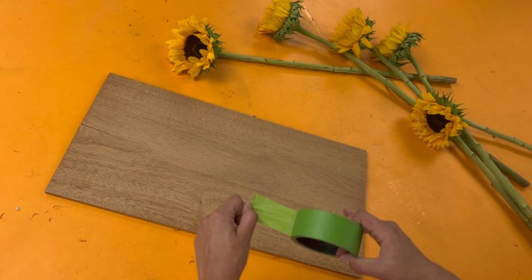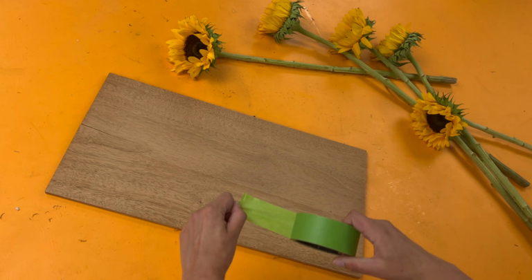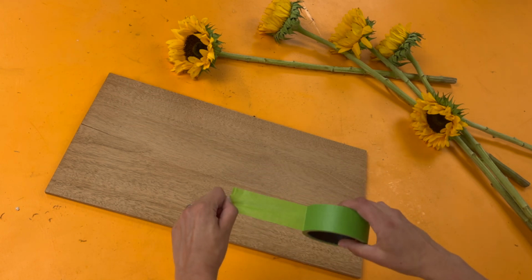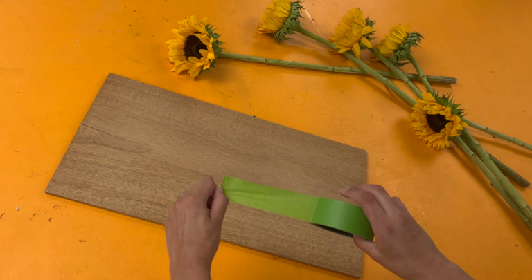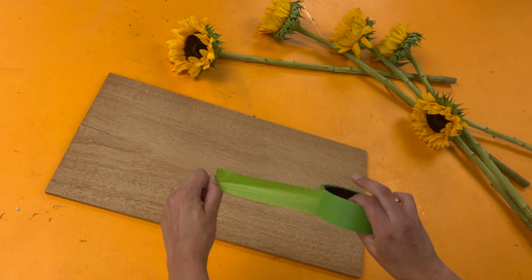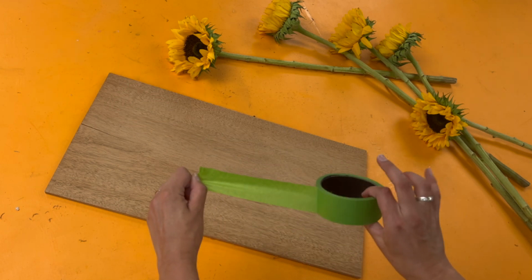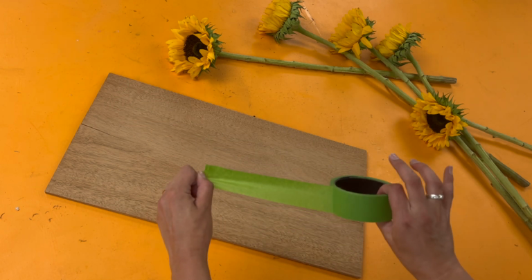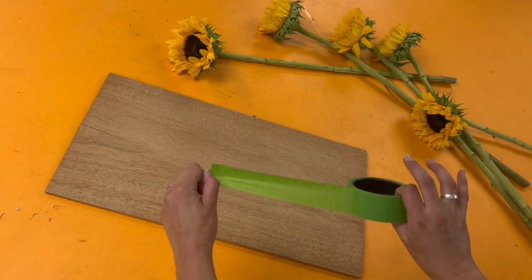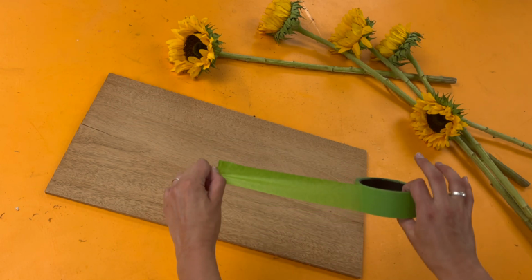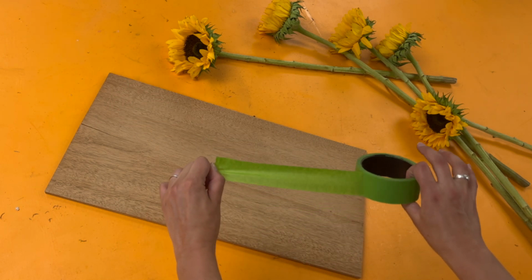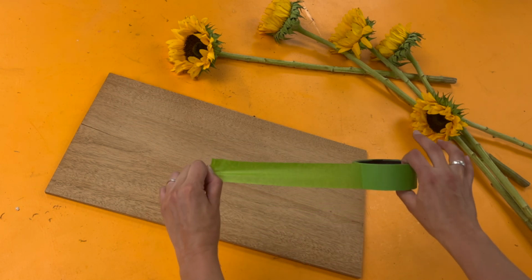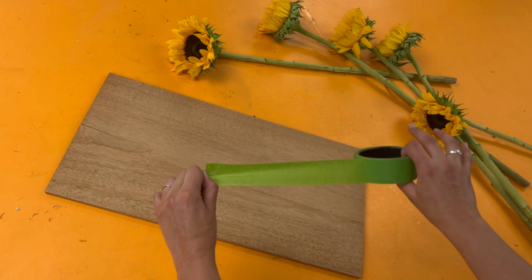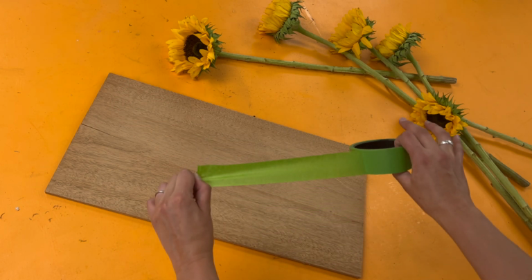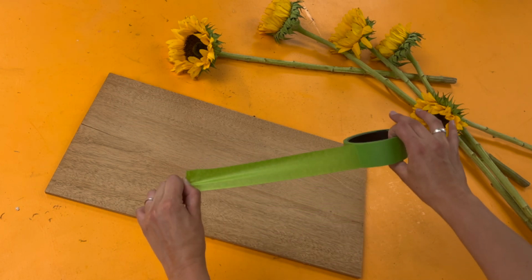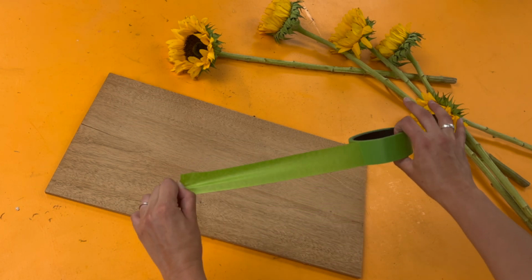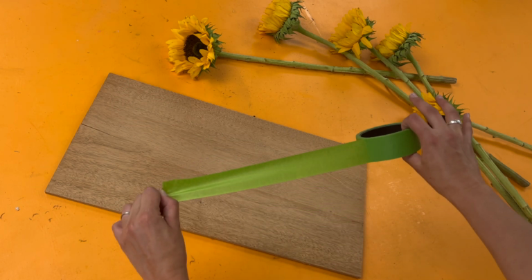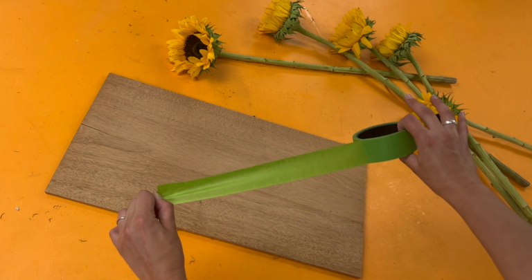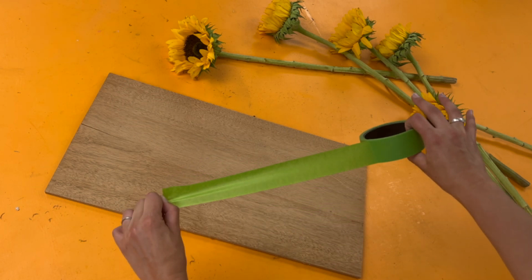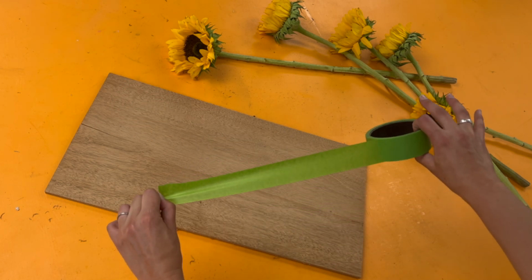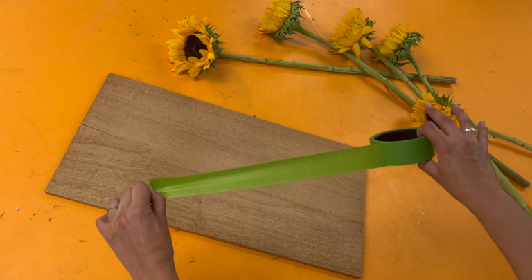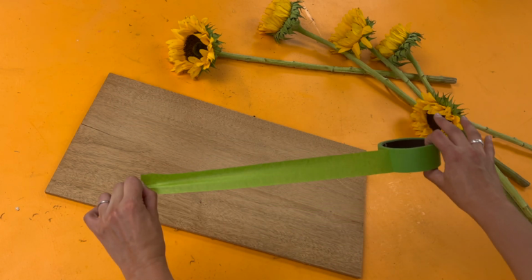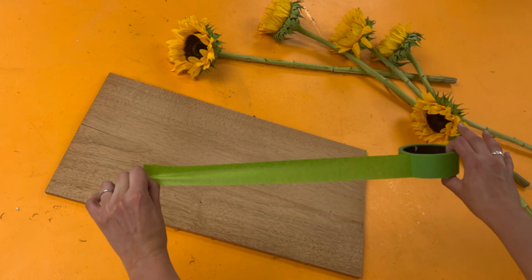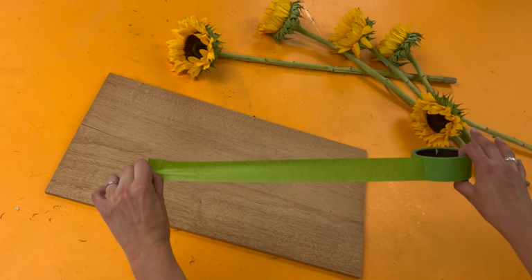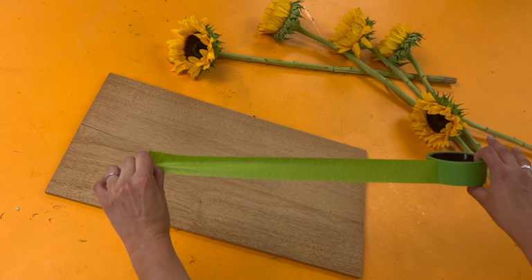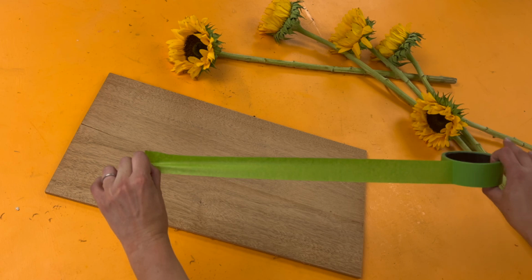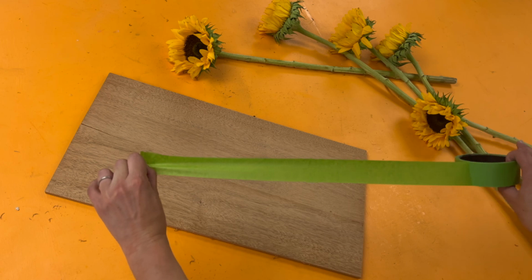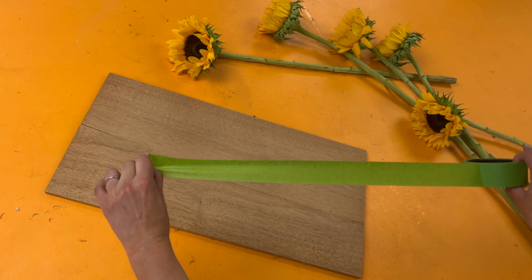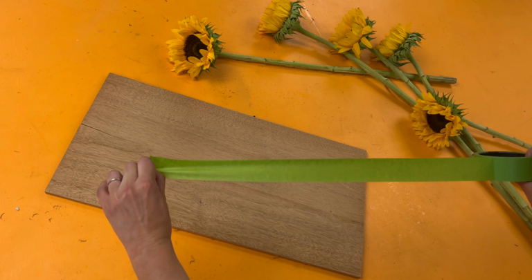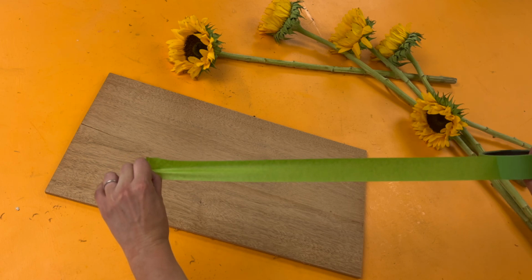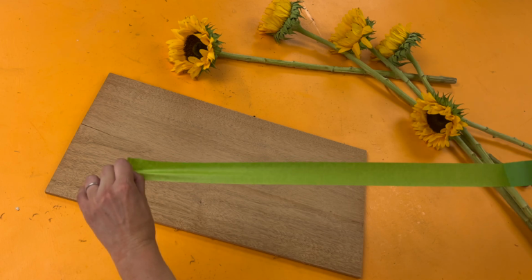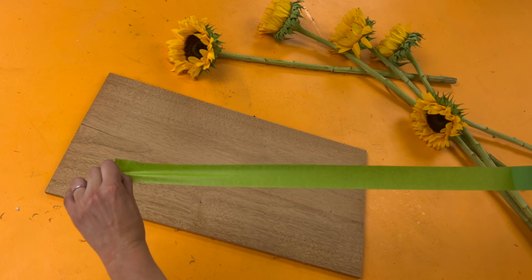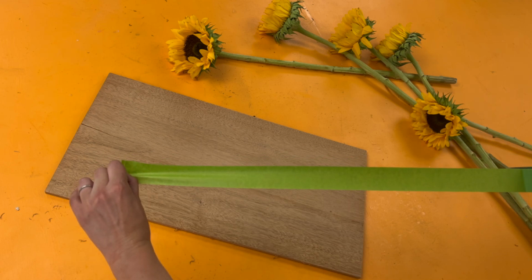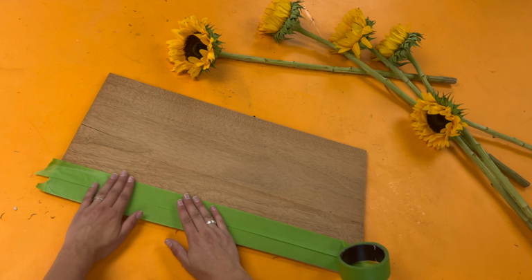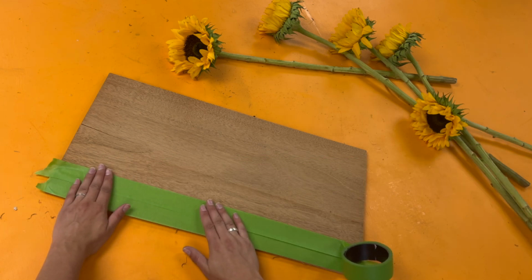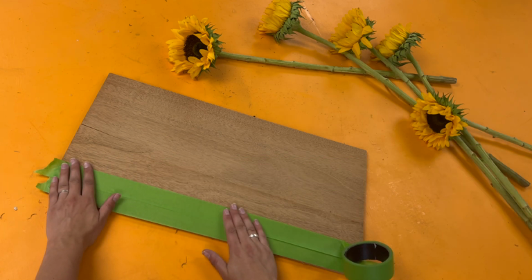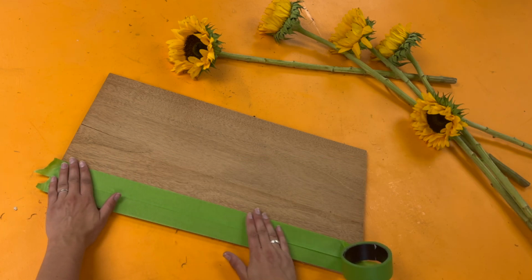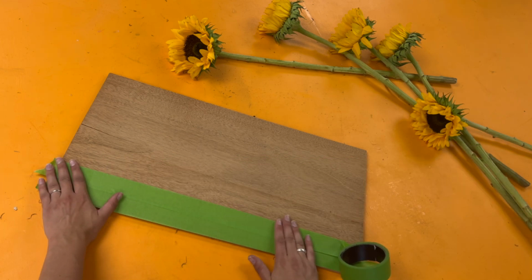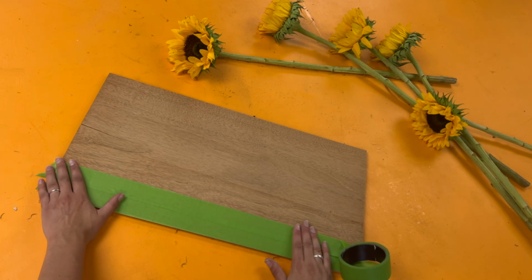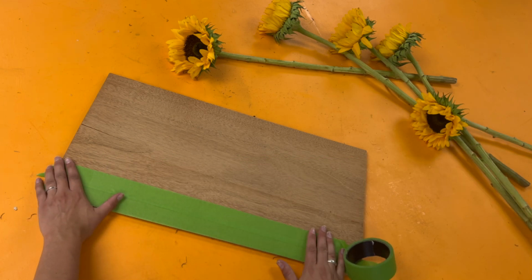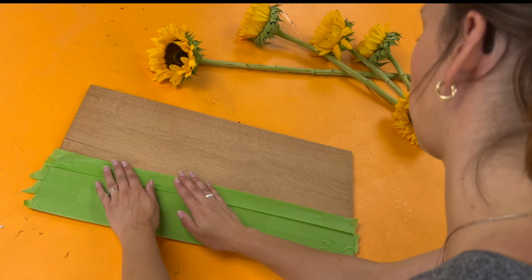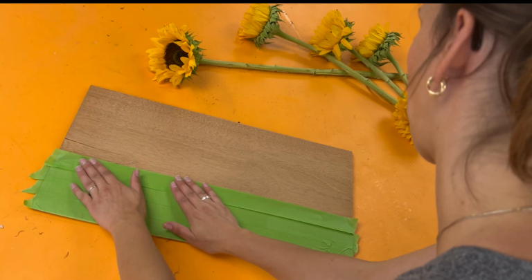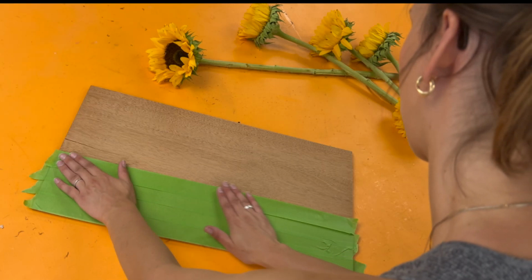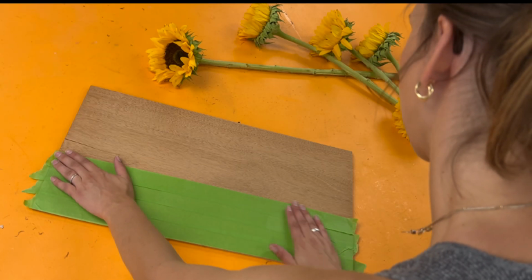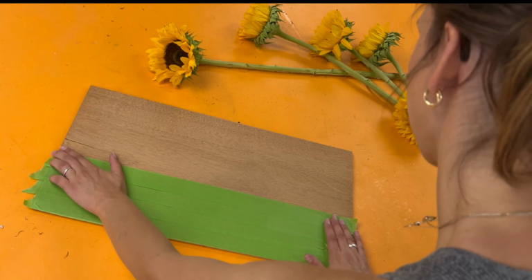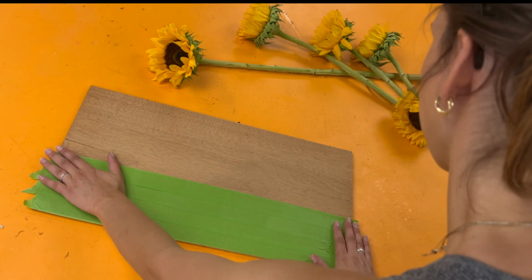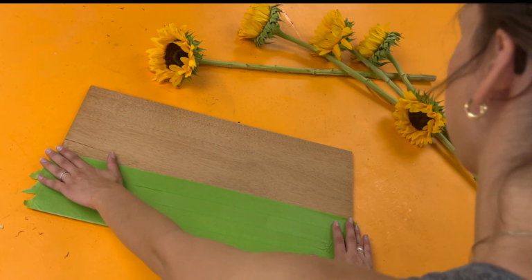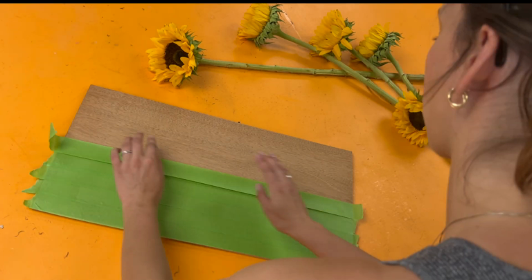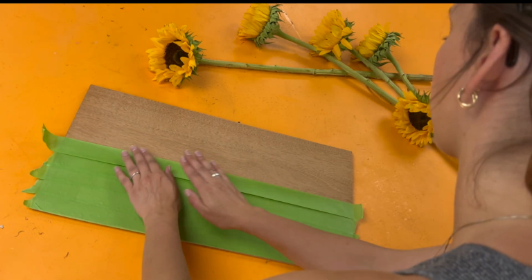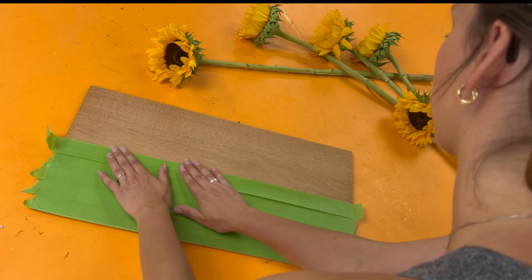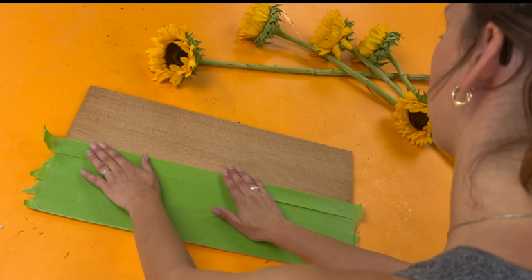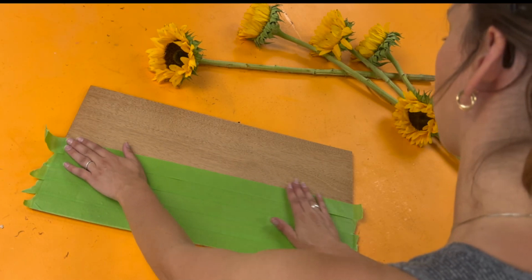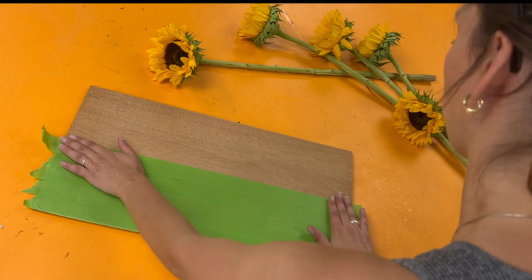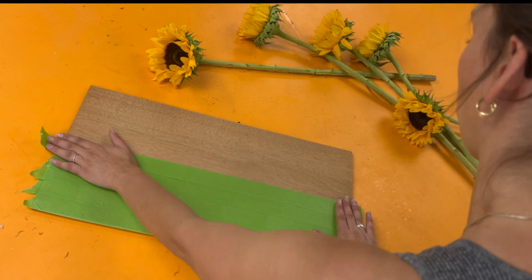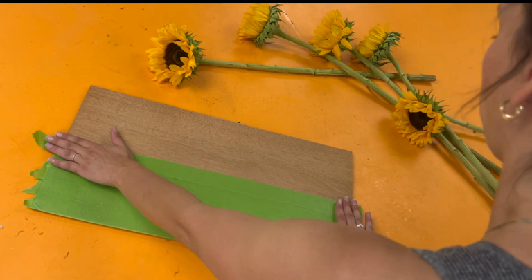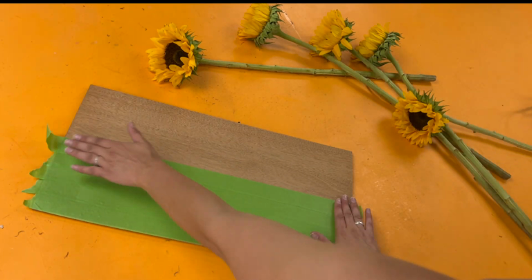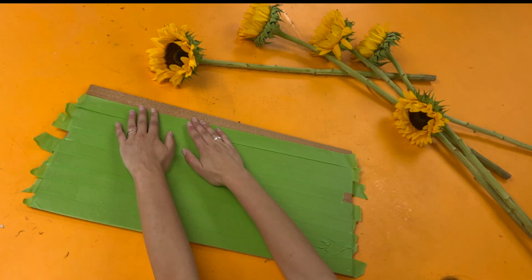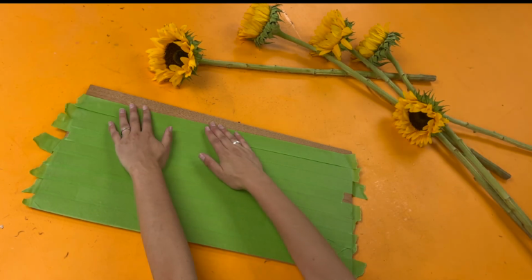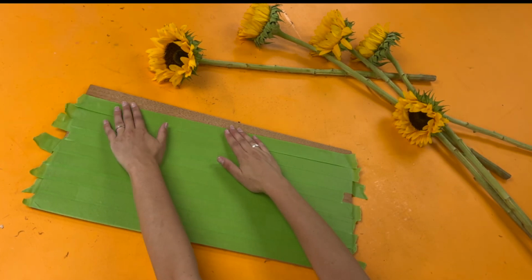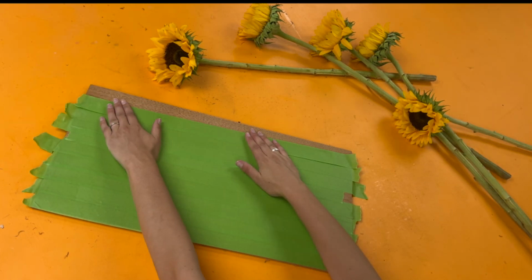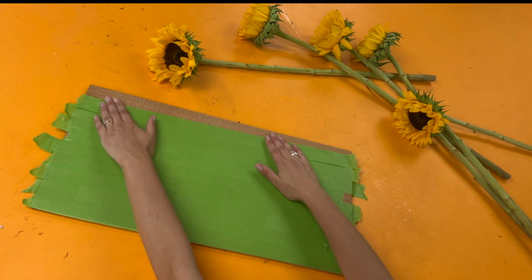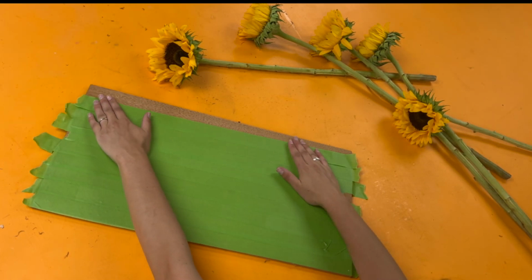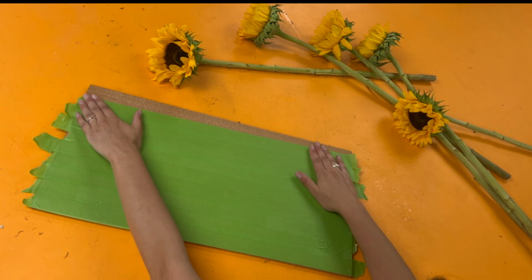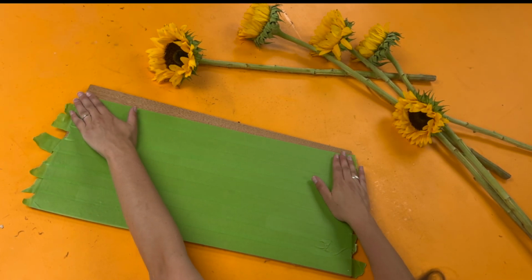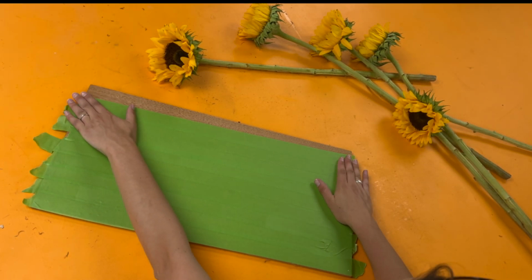I'm going to get masking material all over both sides, and my favorite masking material to use is painter's tape.